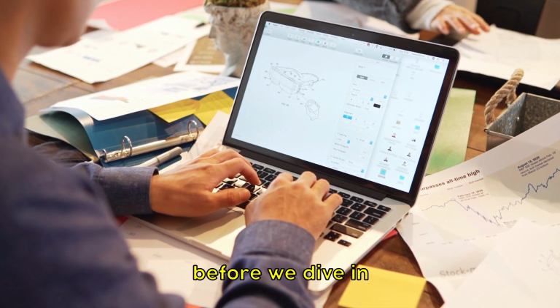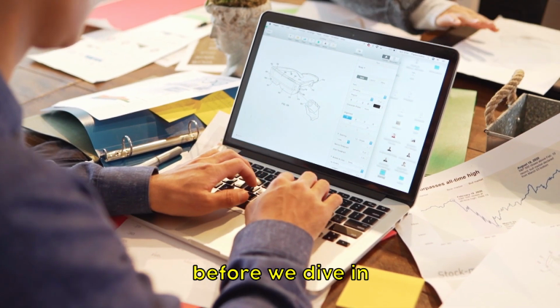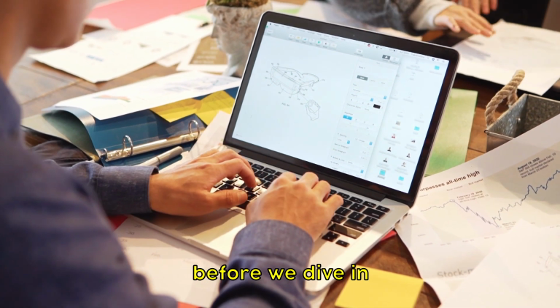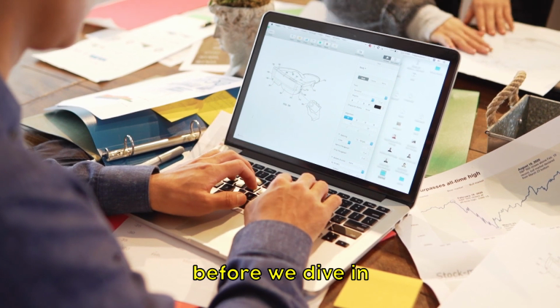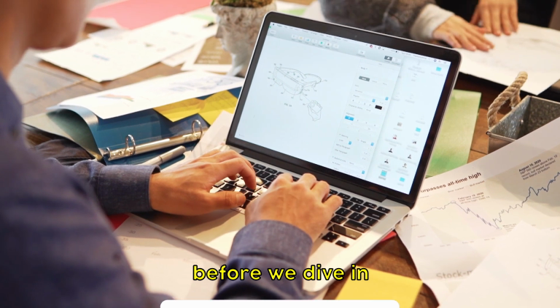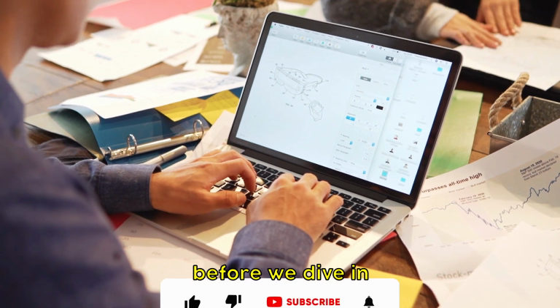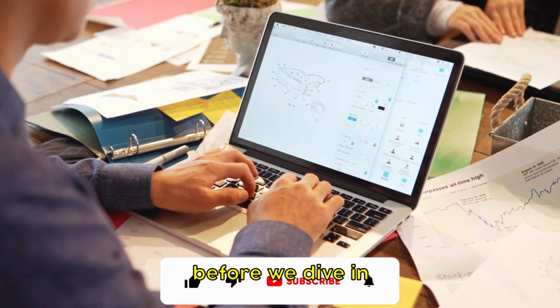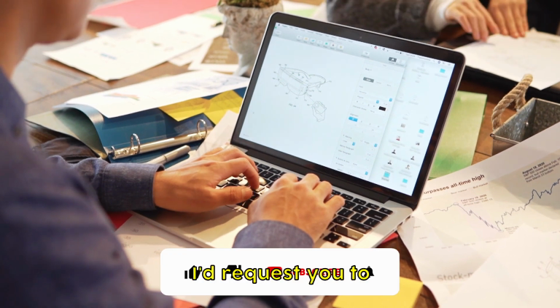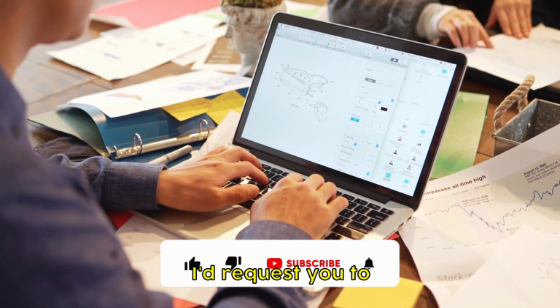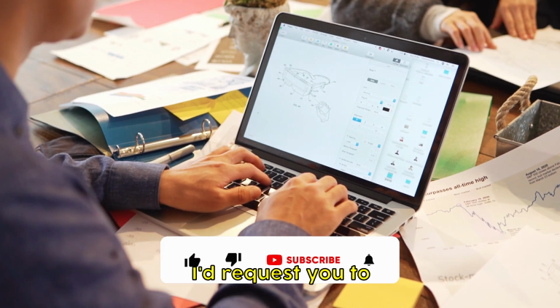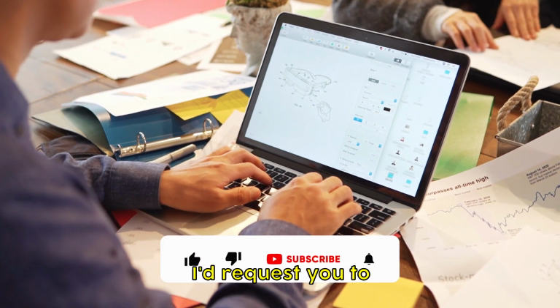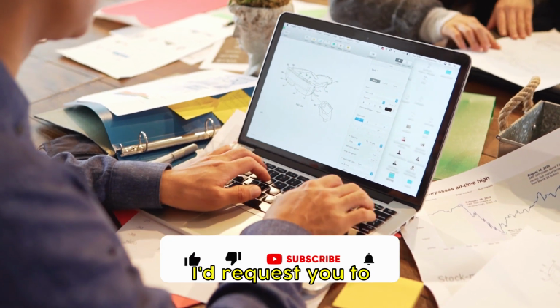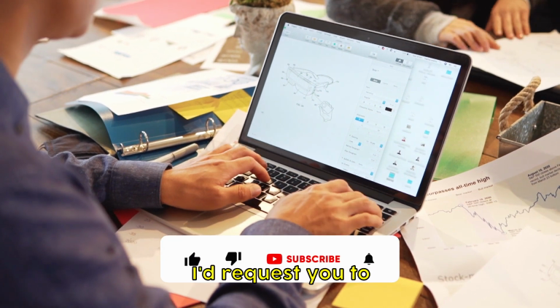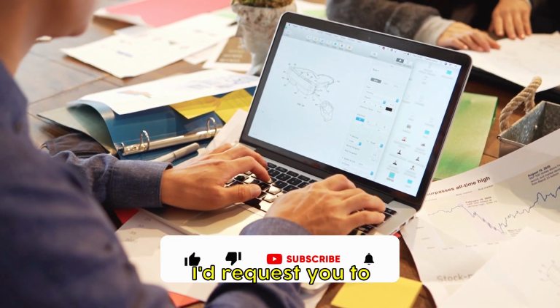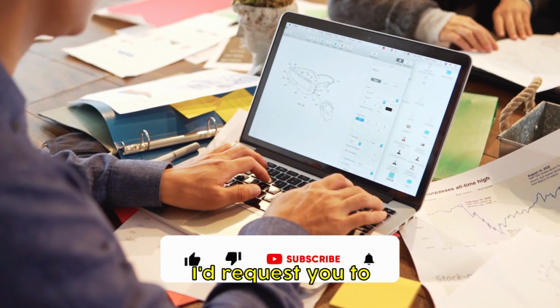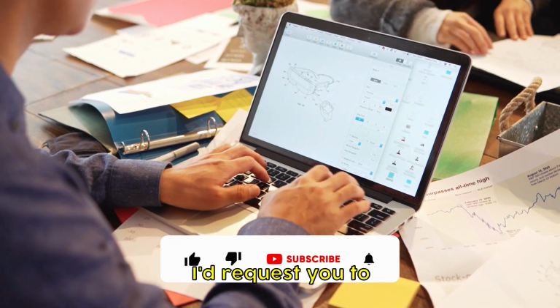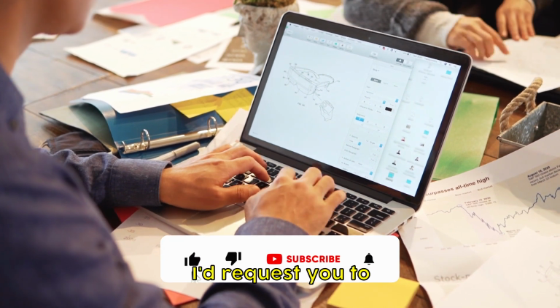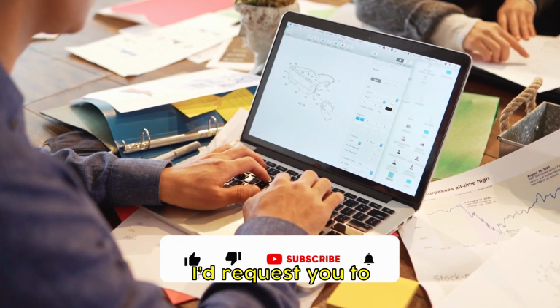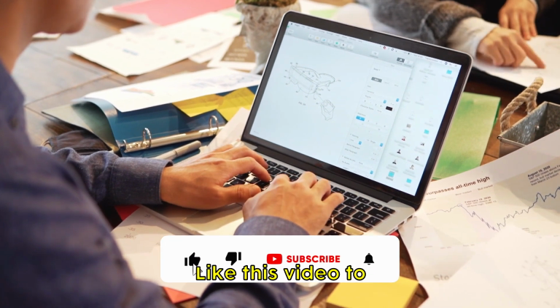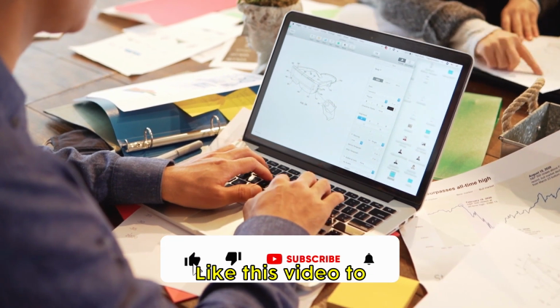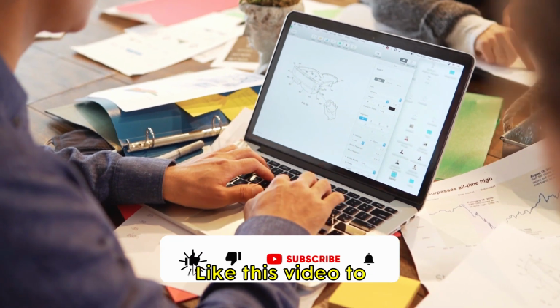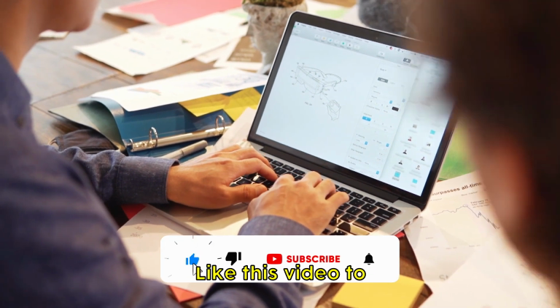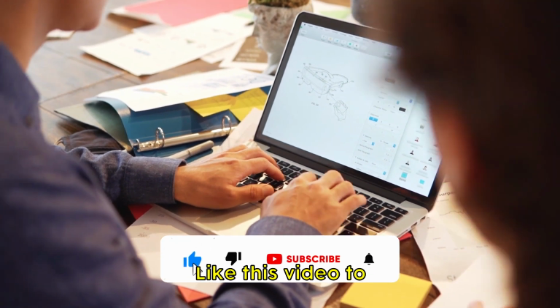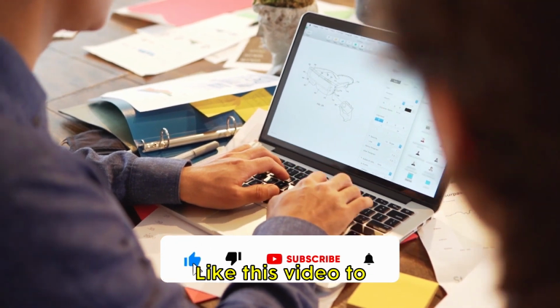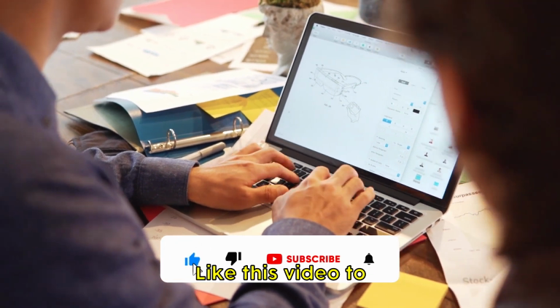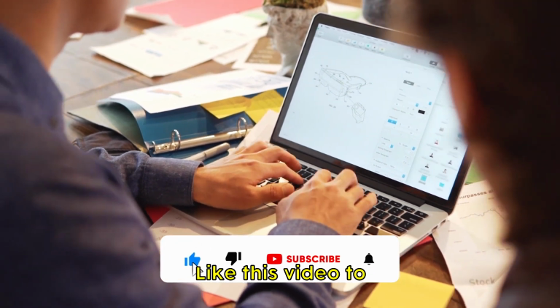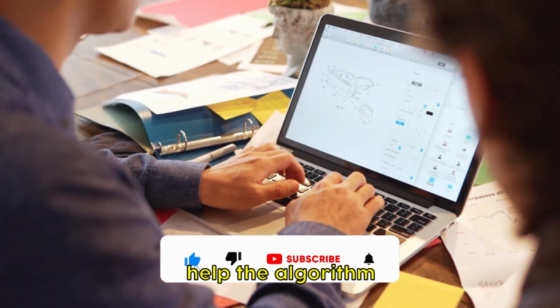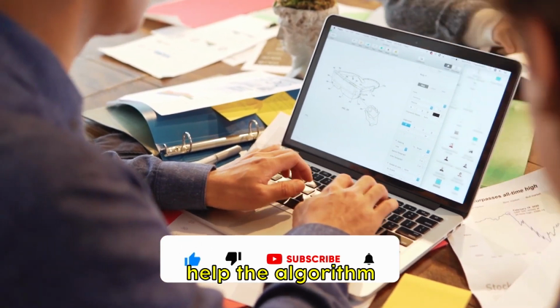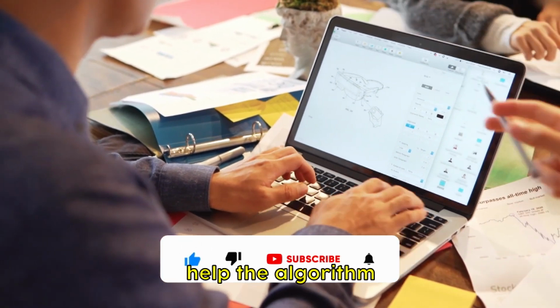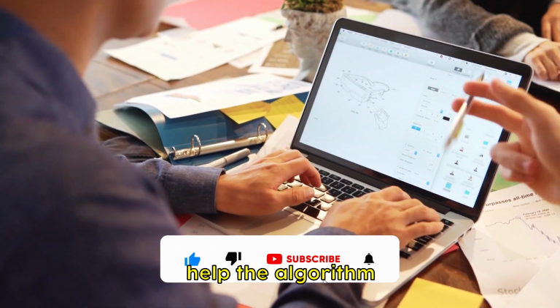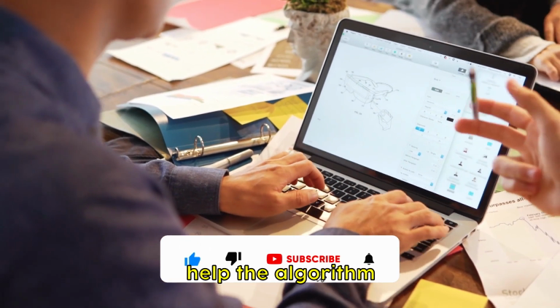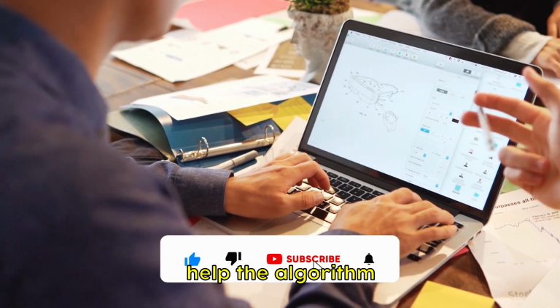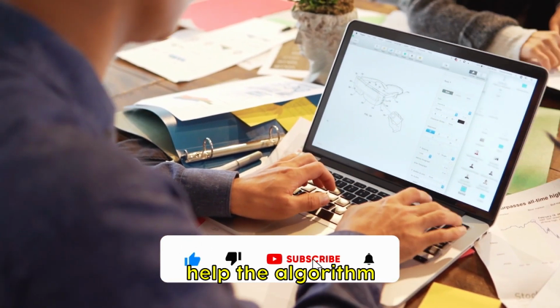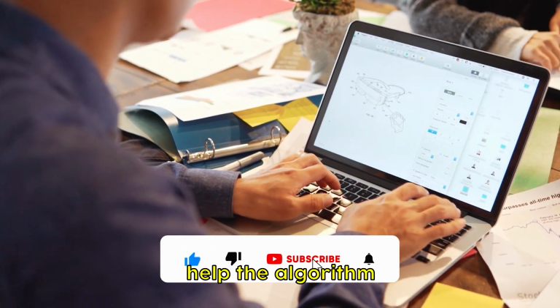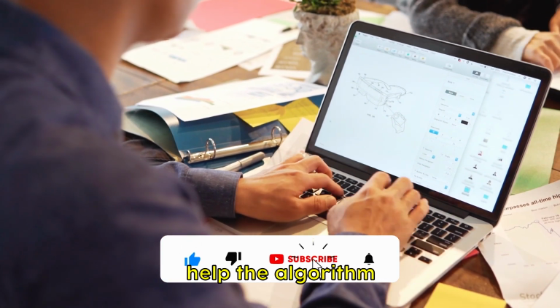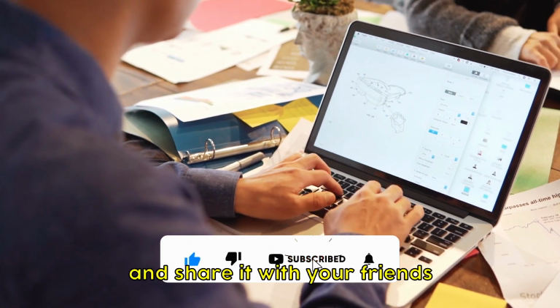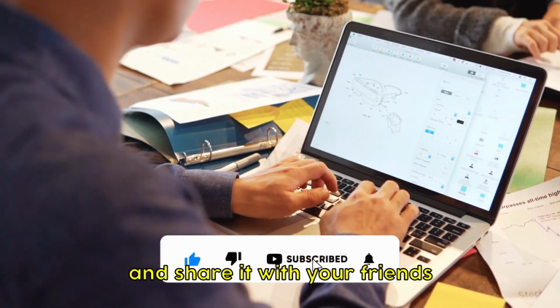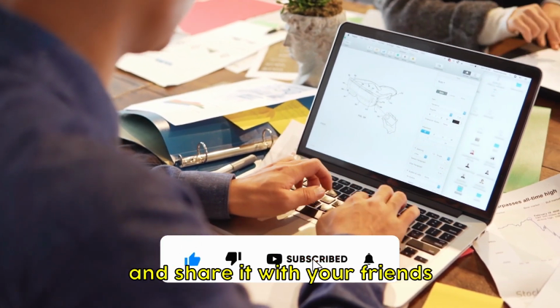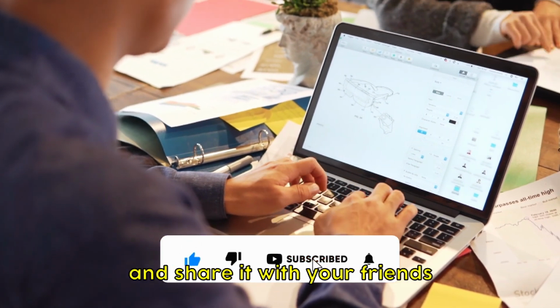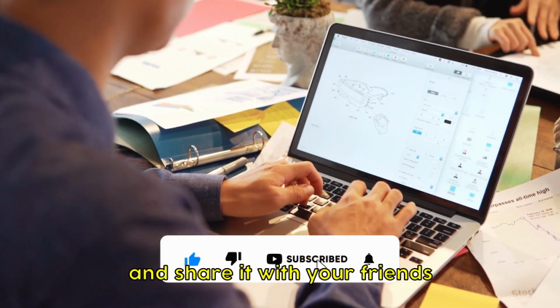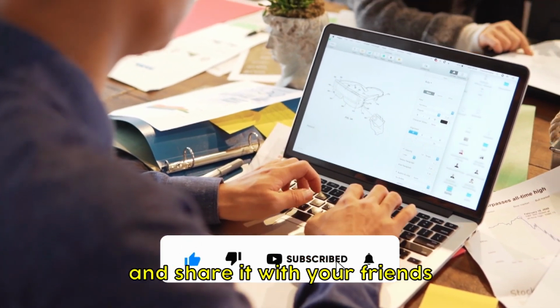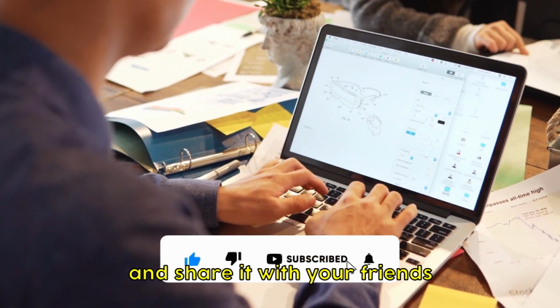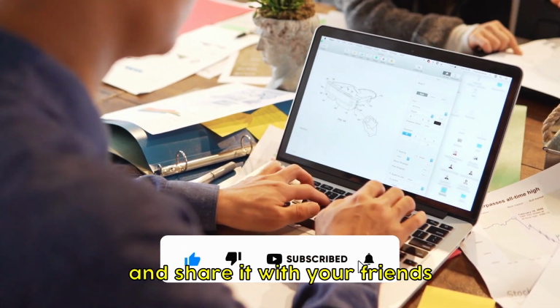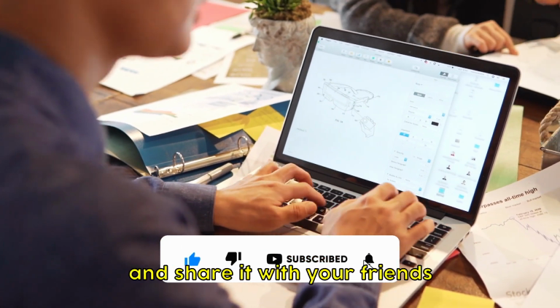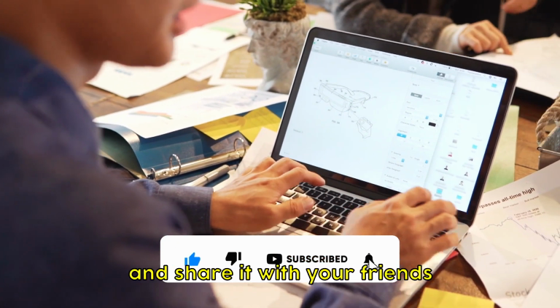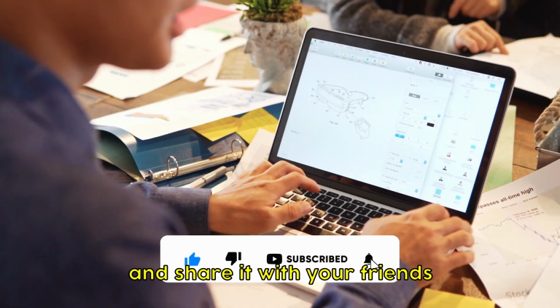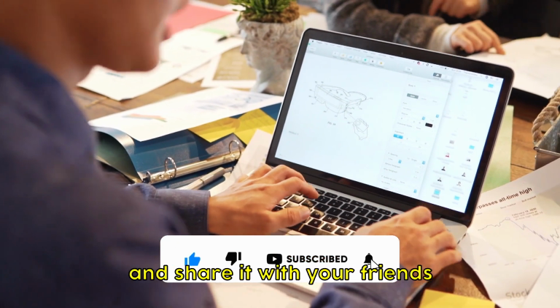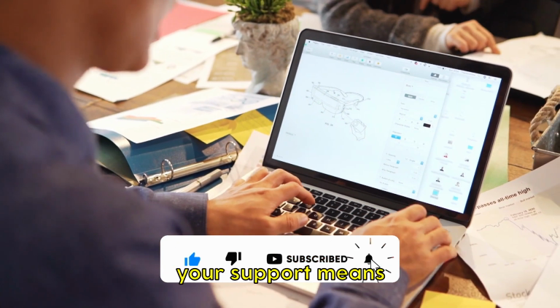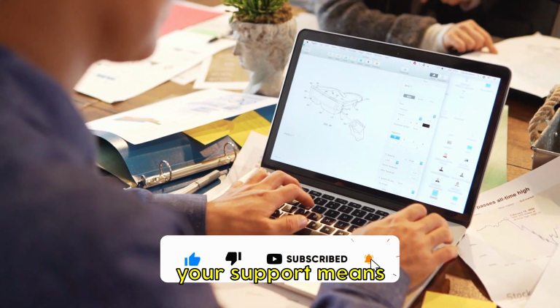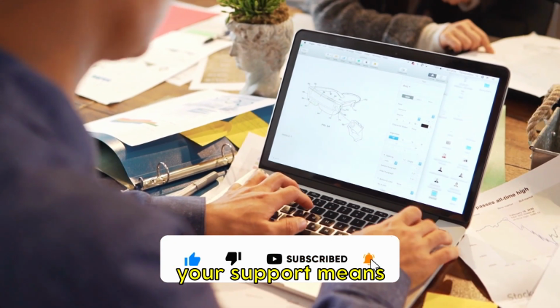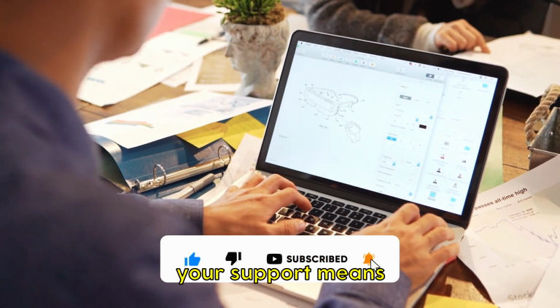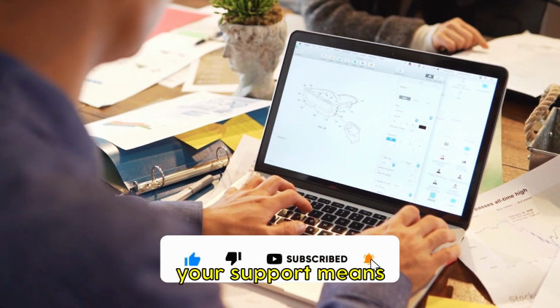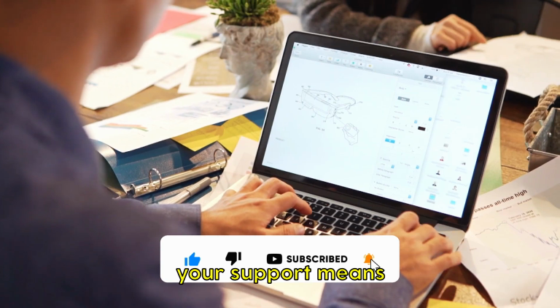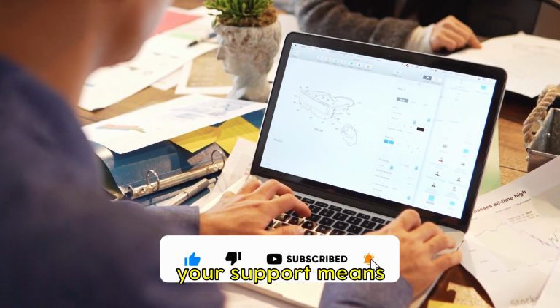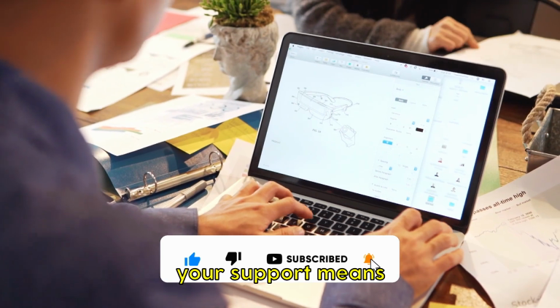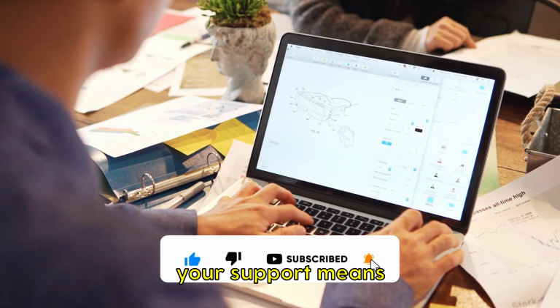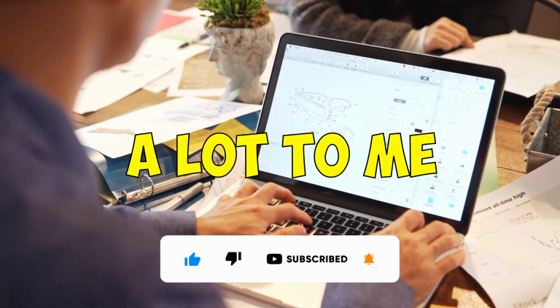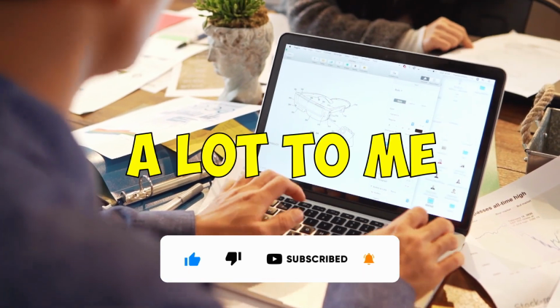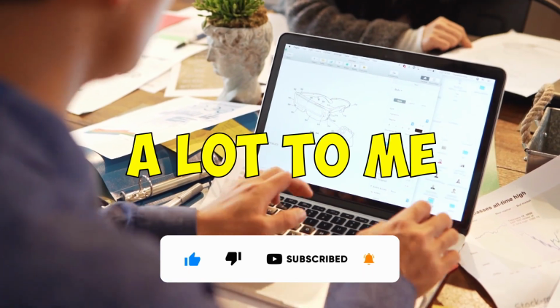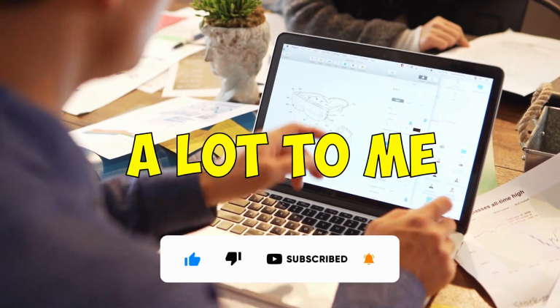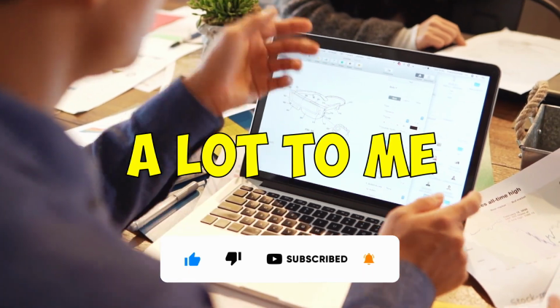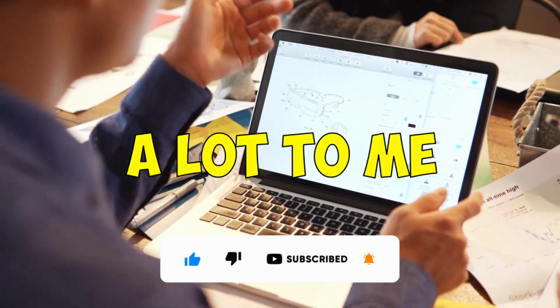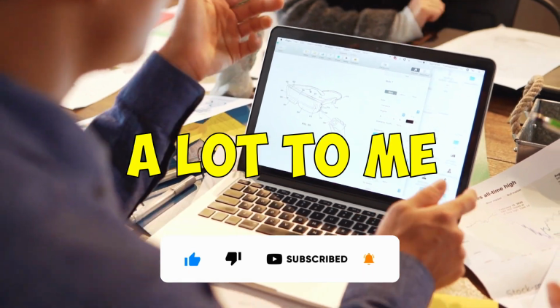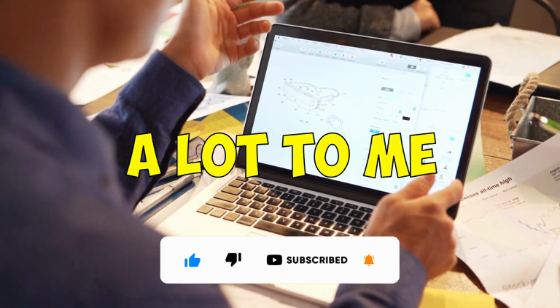Before we dive in, I would request you to like this video to help the algorithm and share it with your friends. Your support means a lot to me.